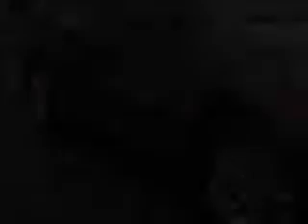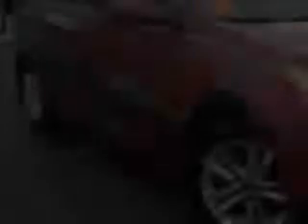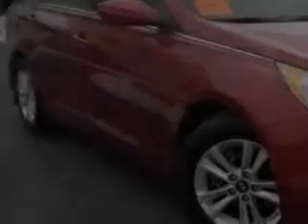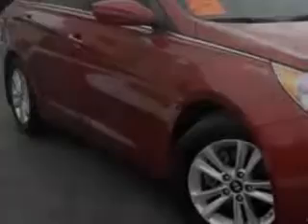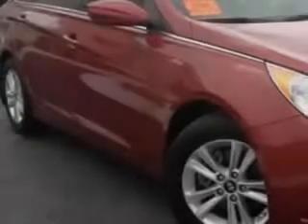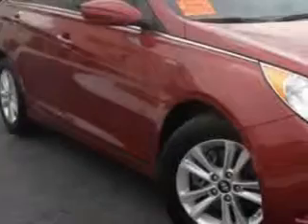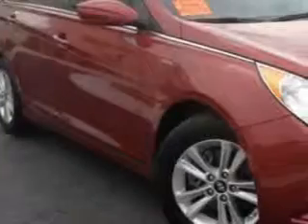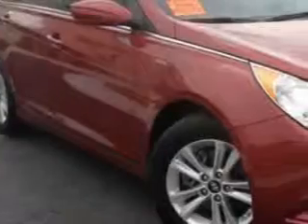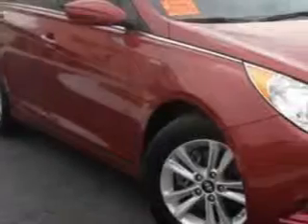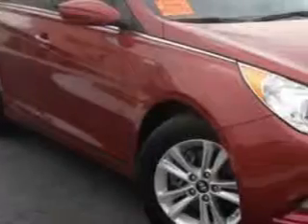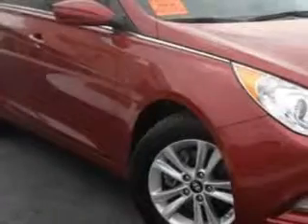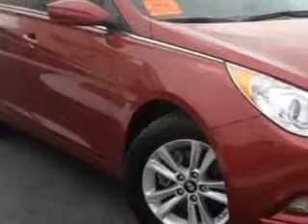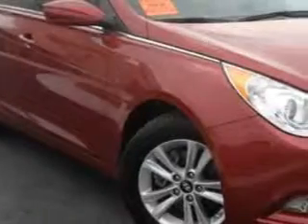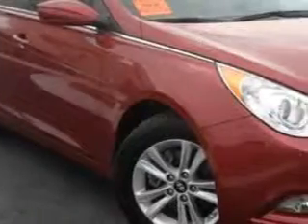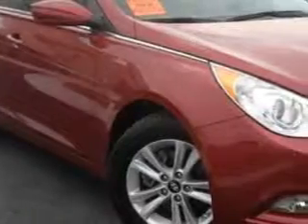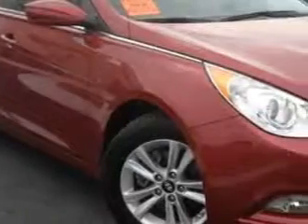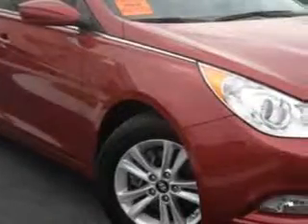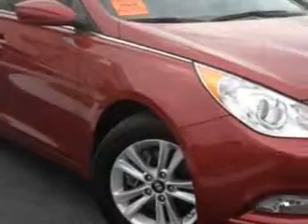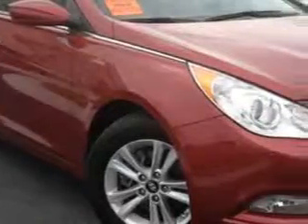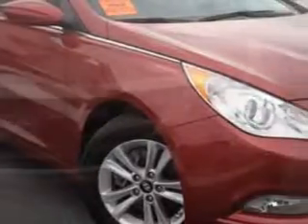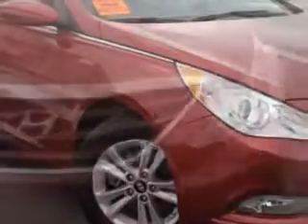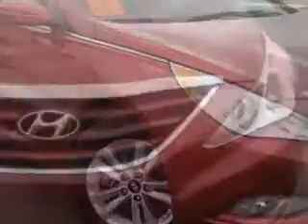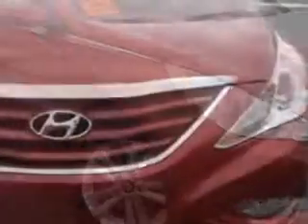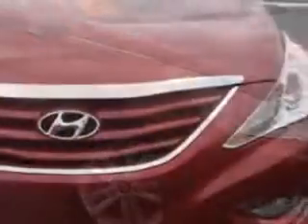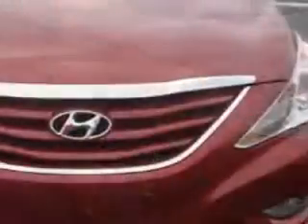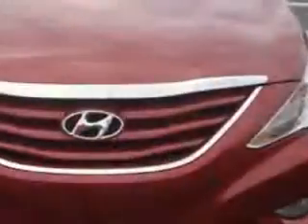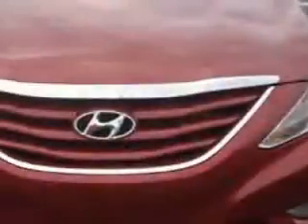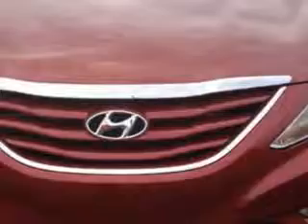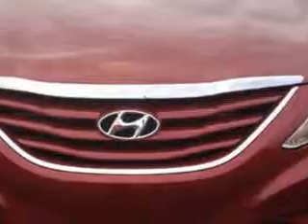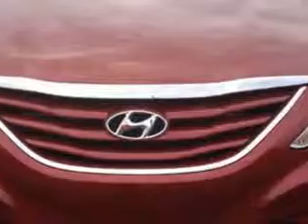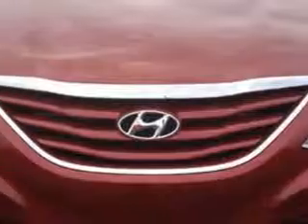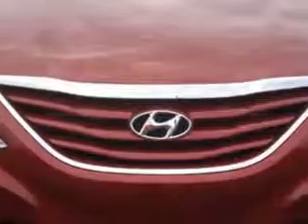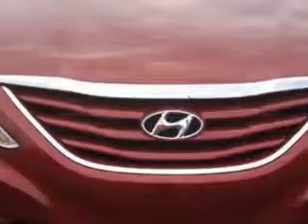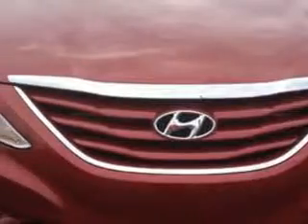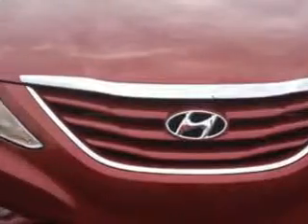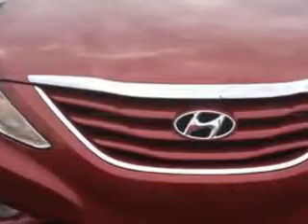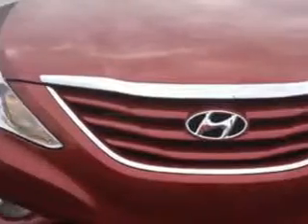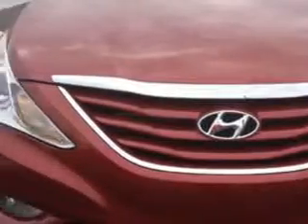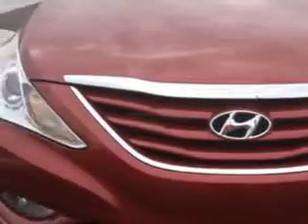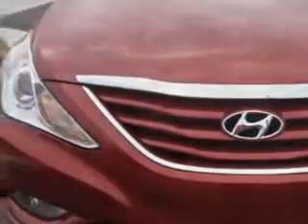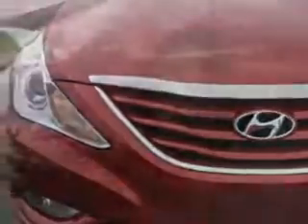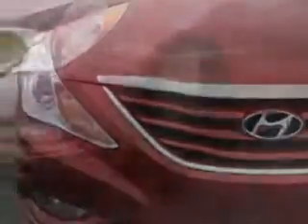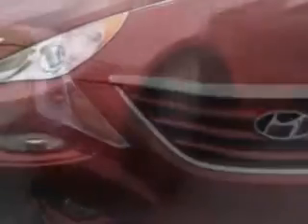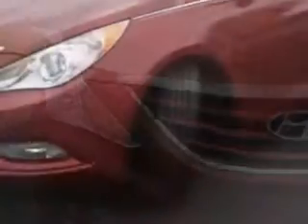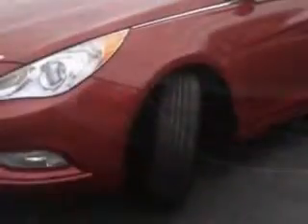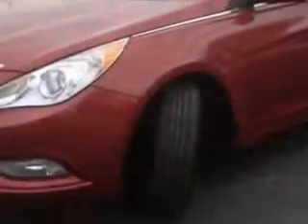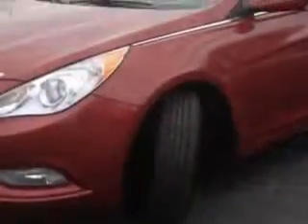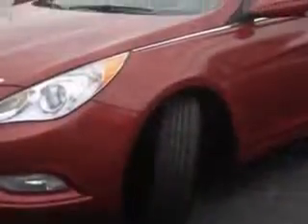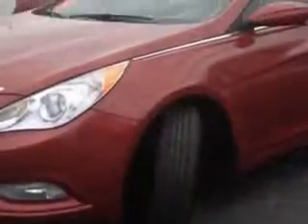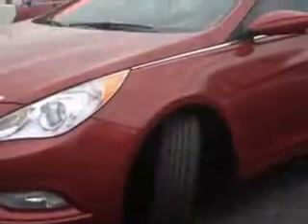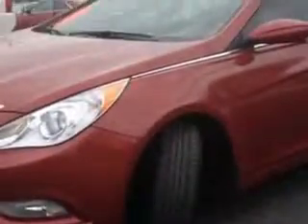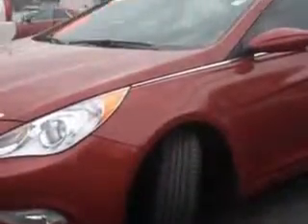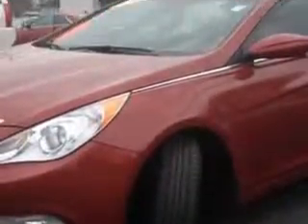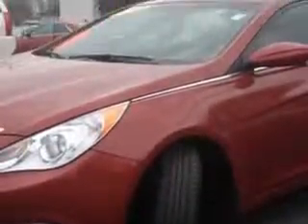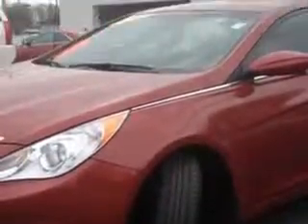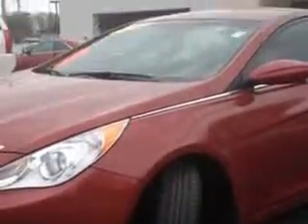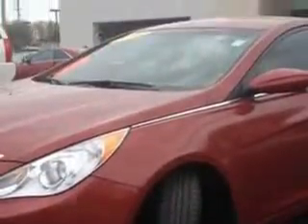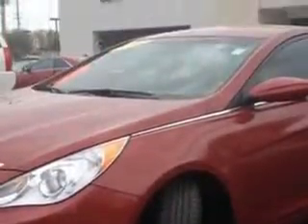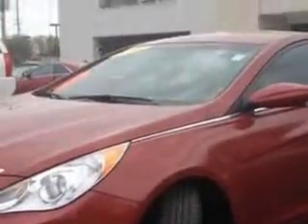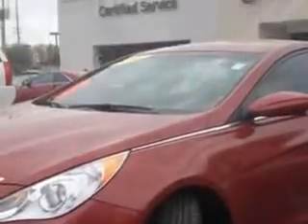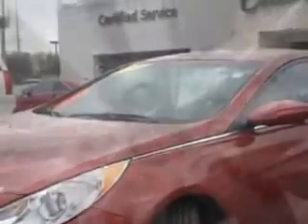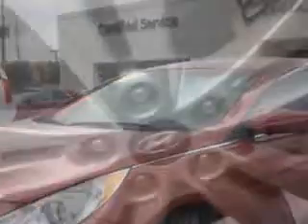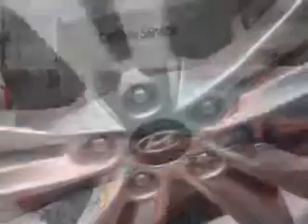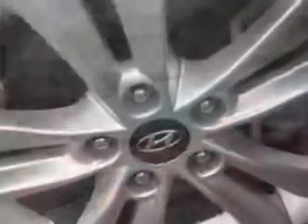Check out this Red Allure 2013 Hyundai Sonata Sedan GLS, equipped with a 4-cylinder engine and an automatic transmission.